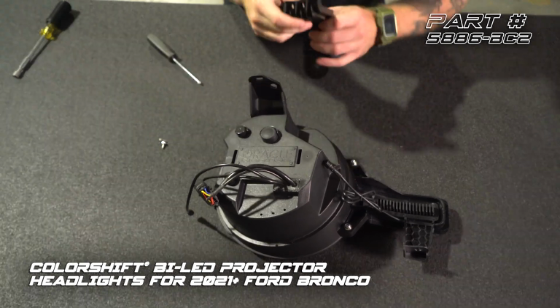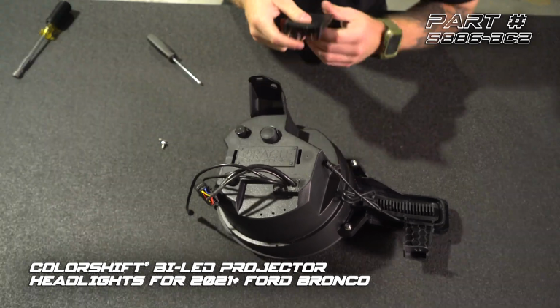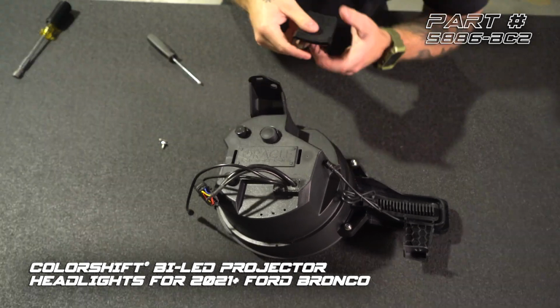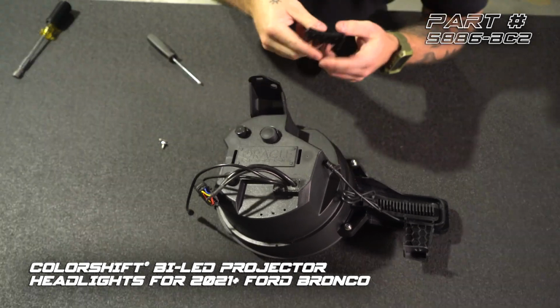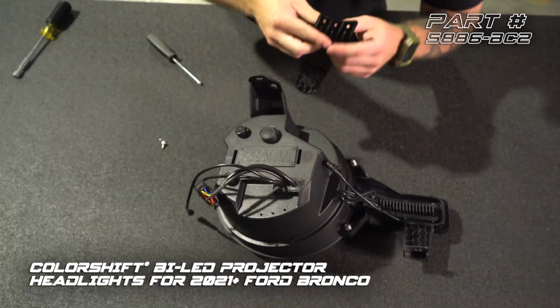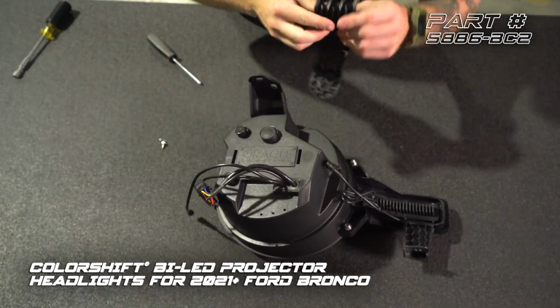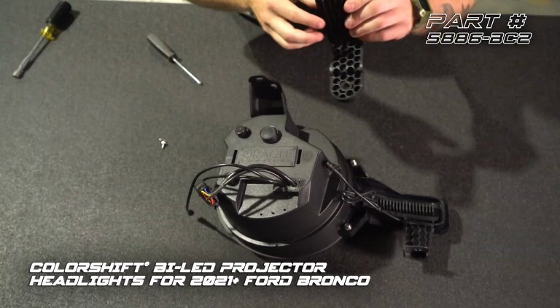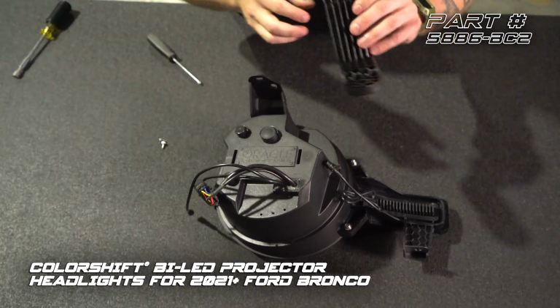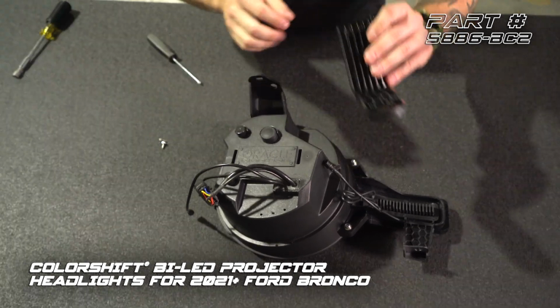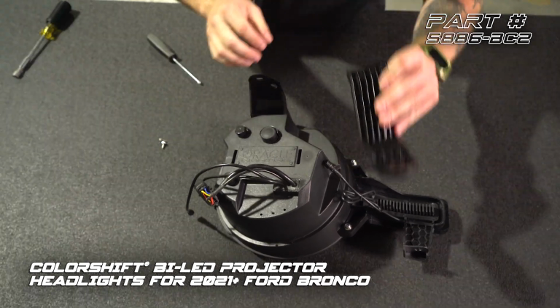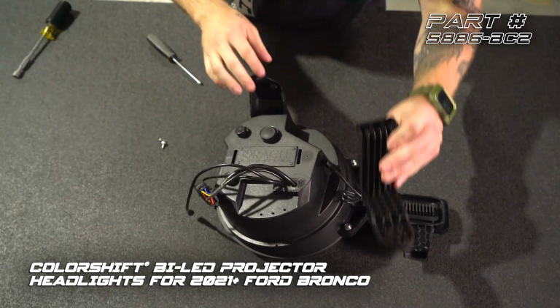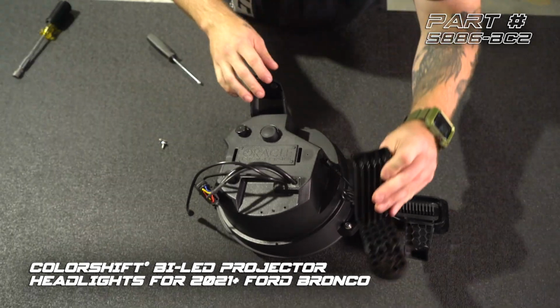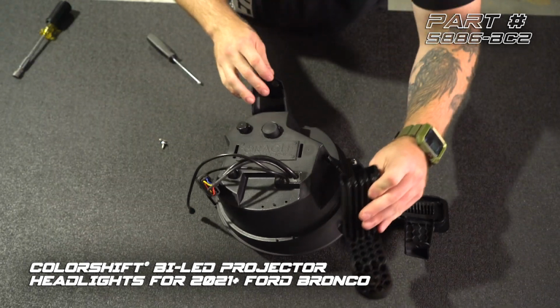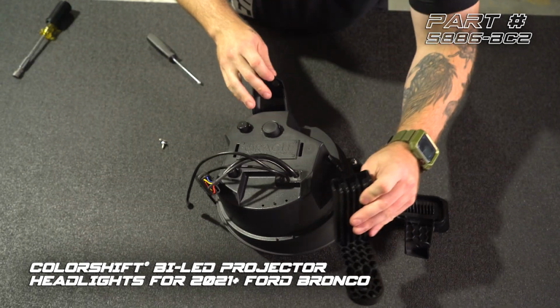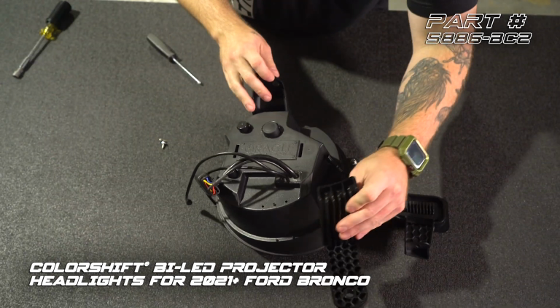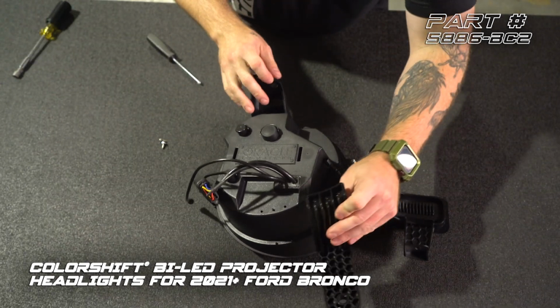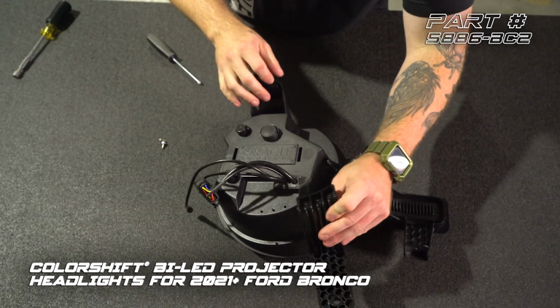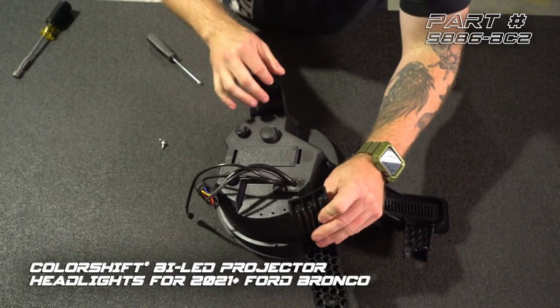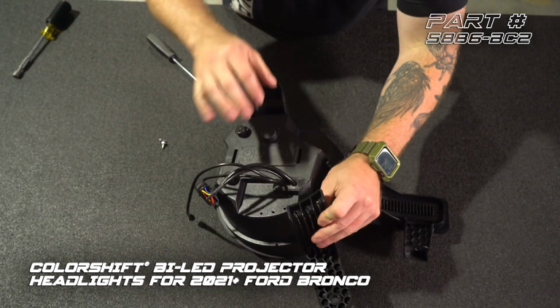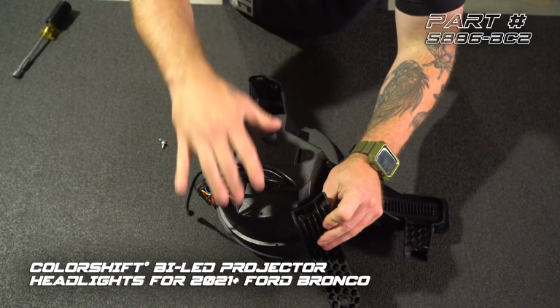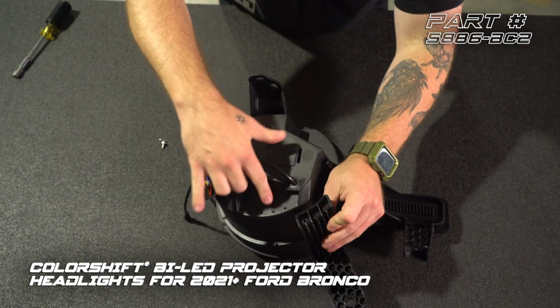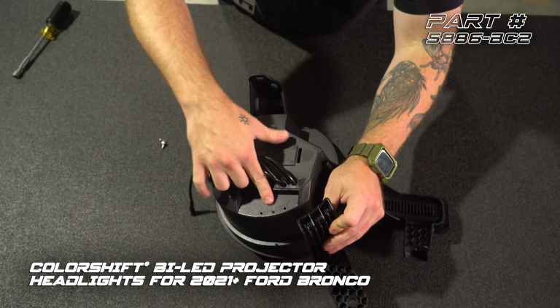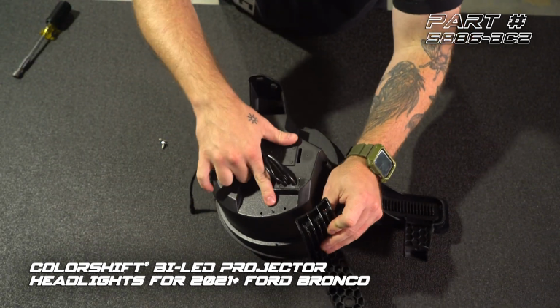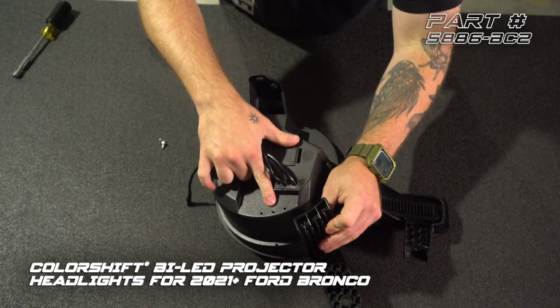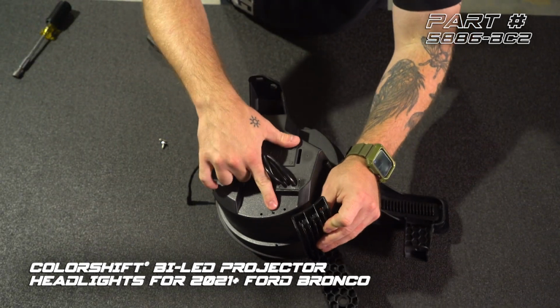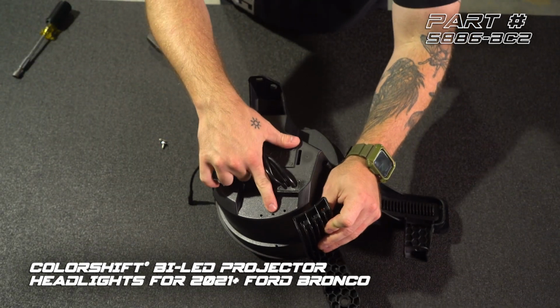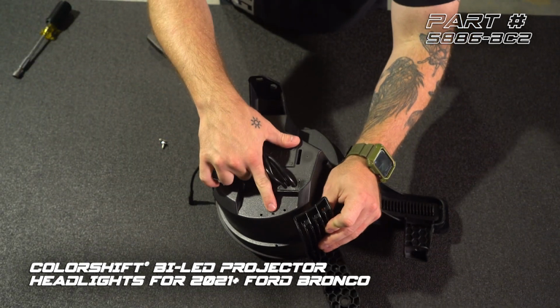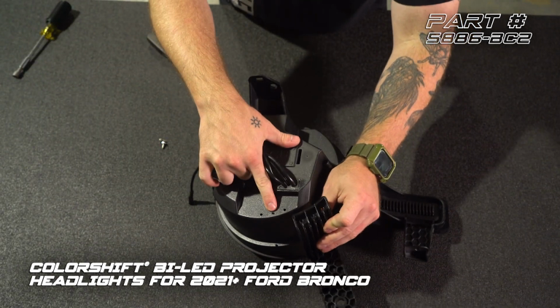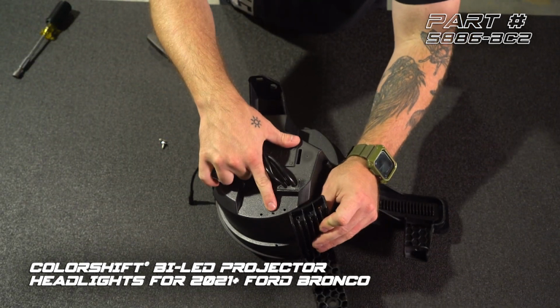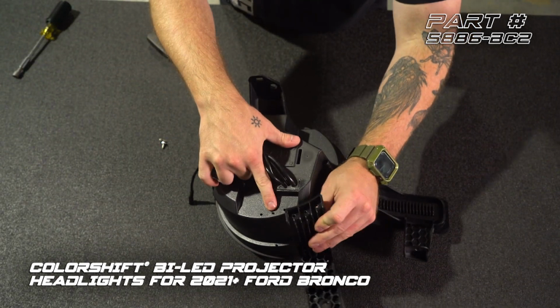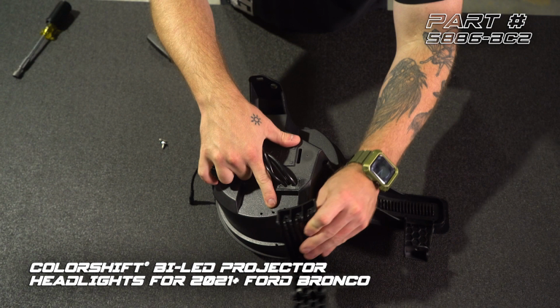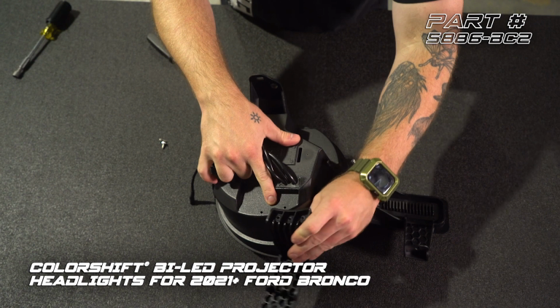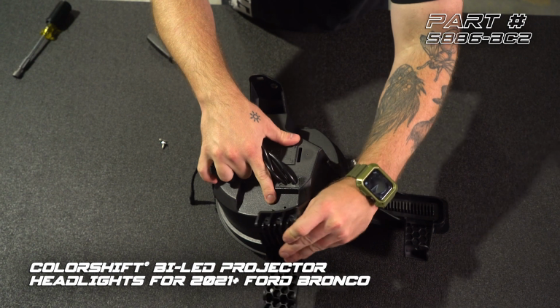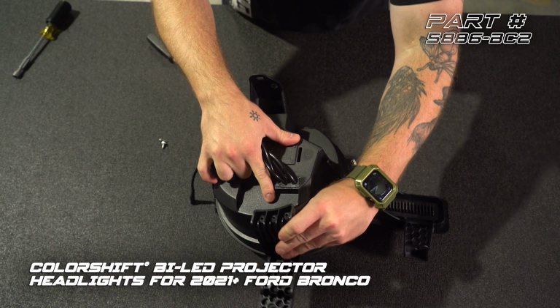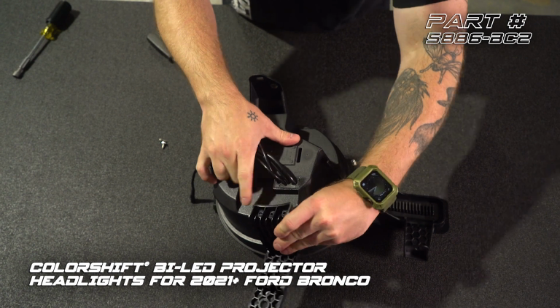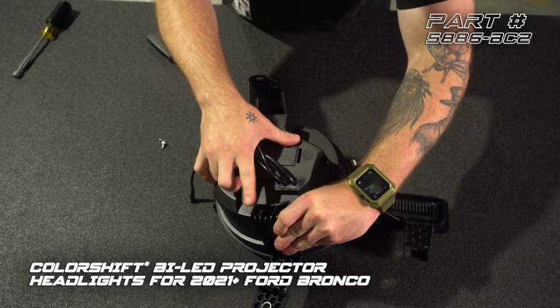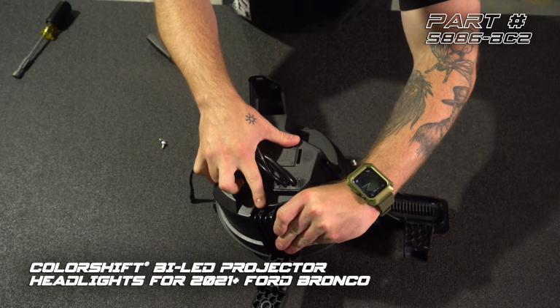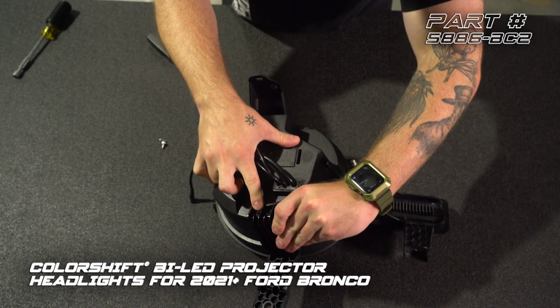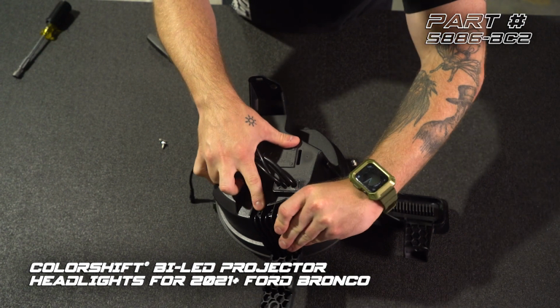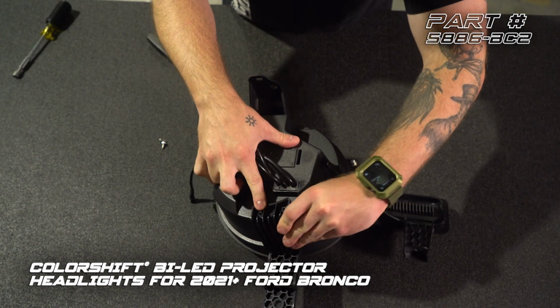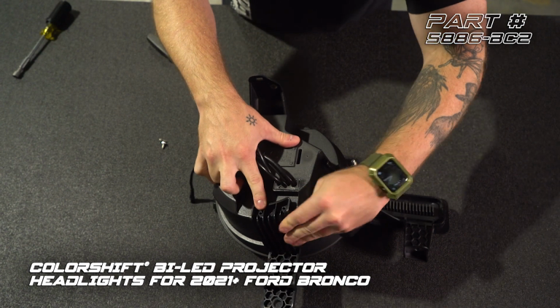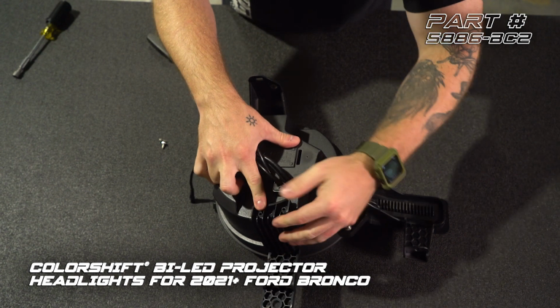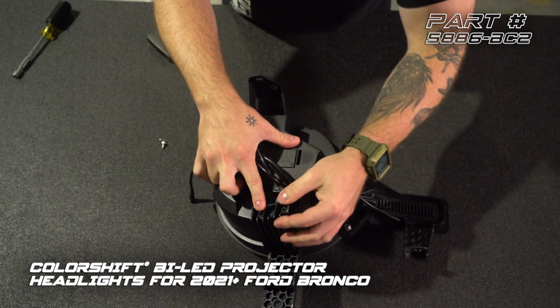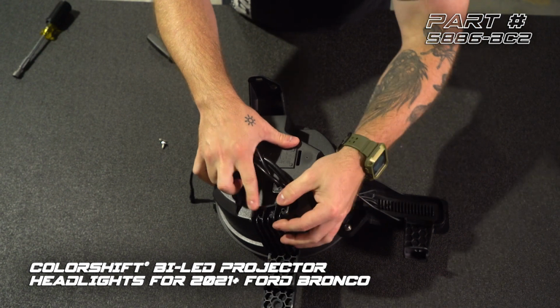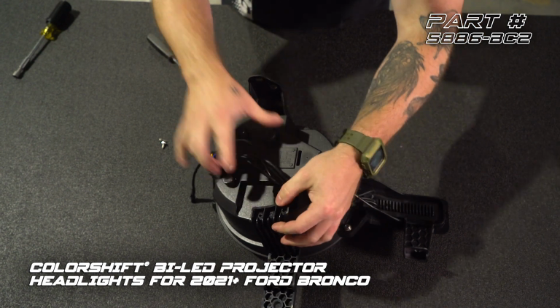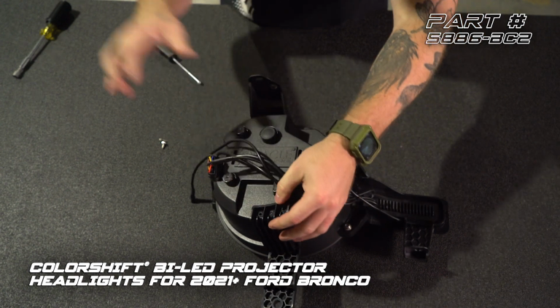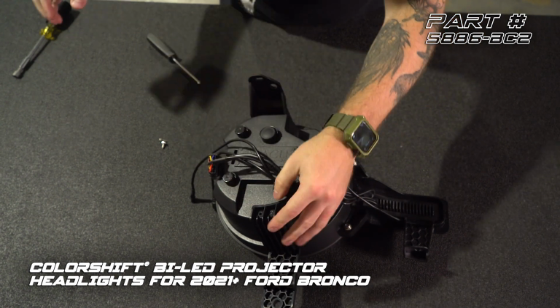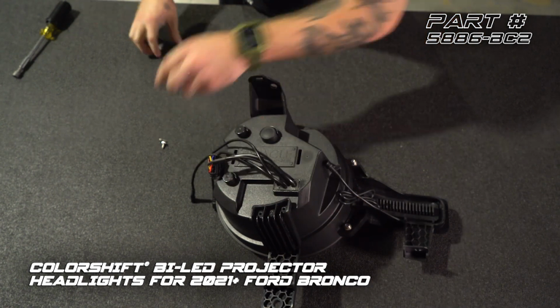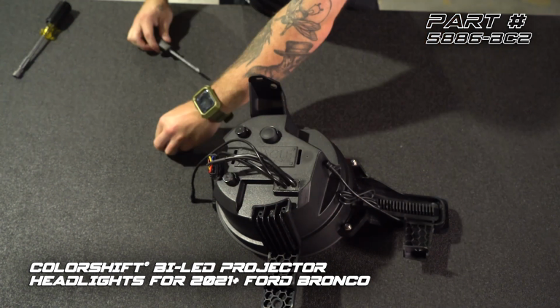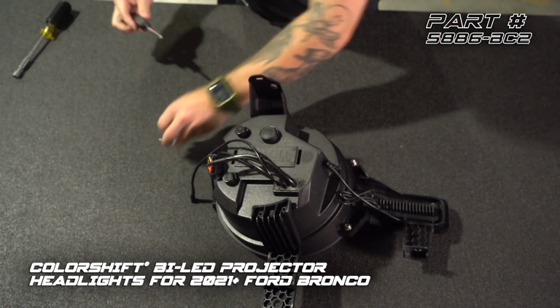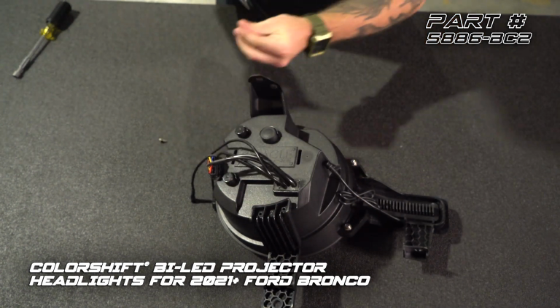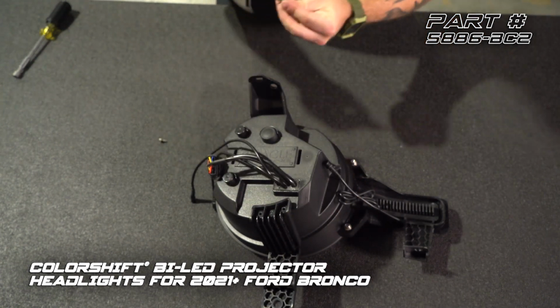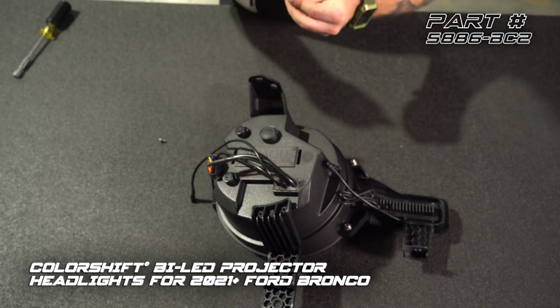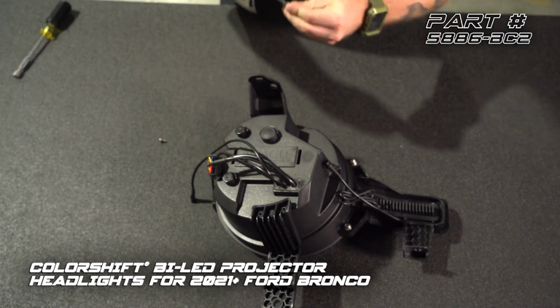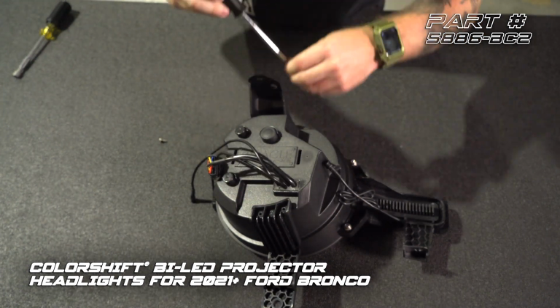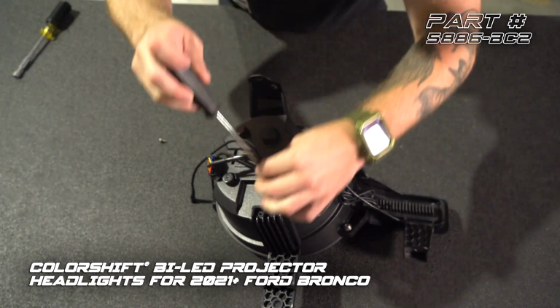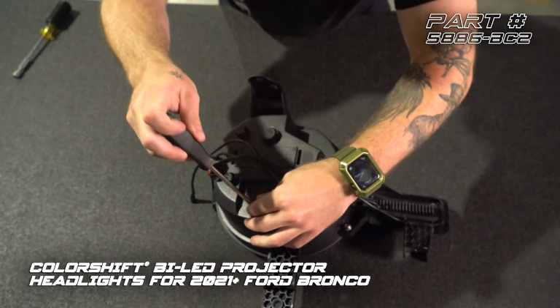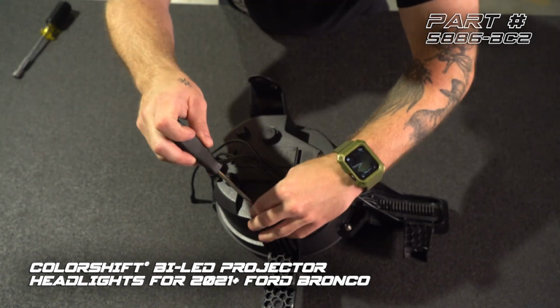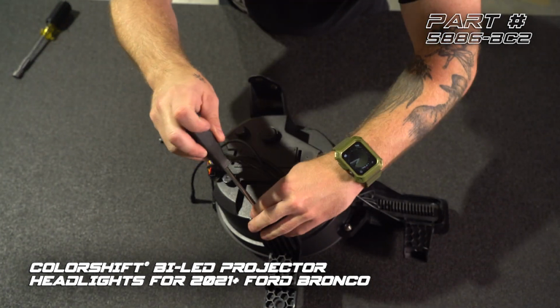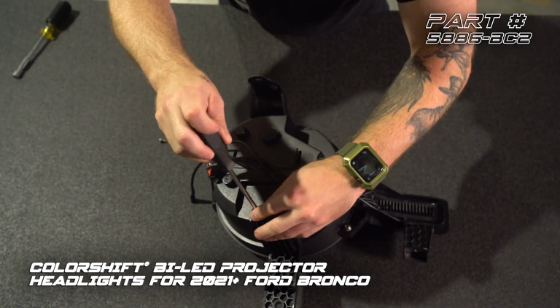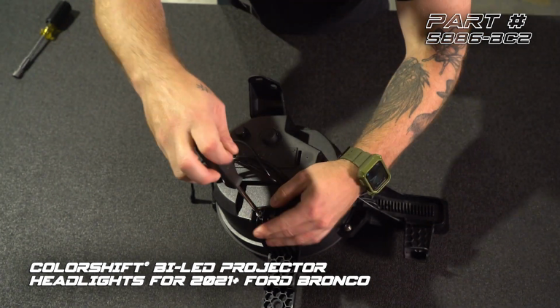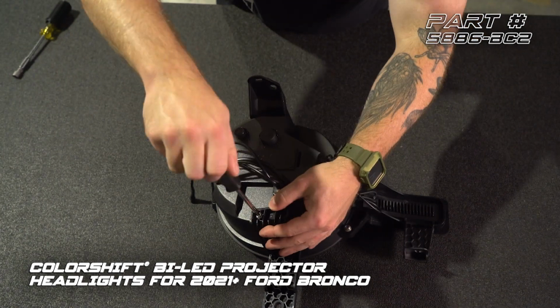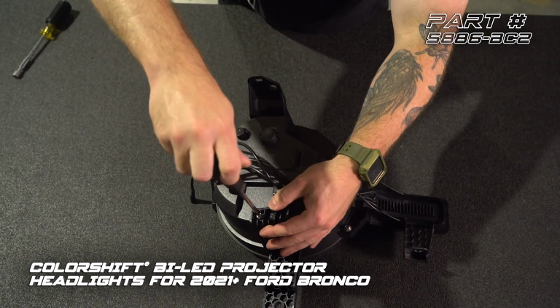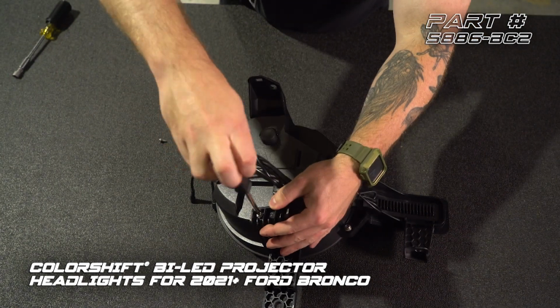We're going to install our lower mount. We've got a center guide here, and we're going to match that up. We're going to use our last two small Phillips screws.